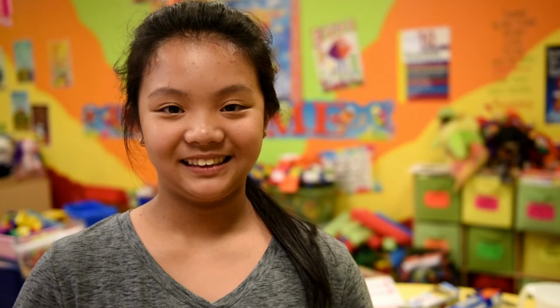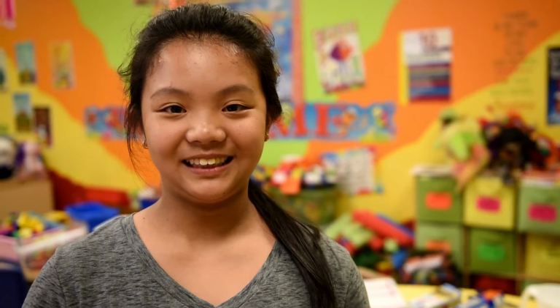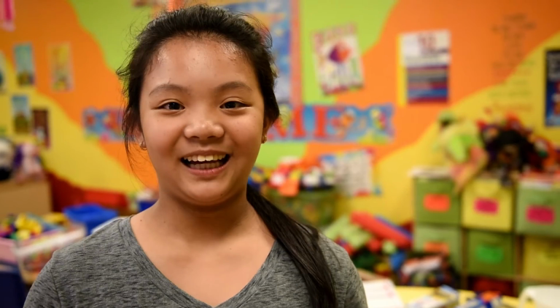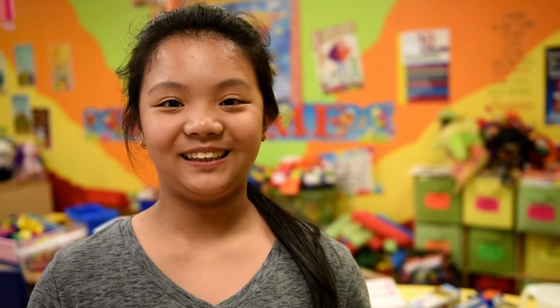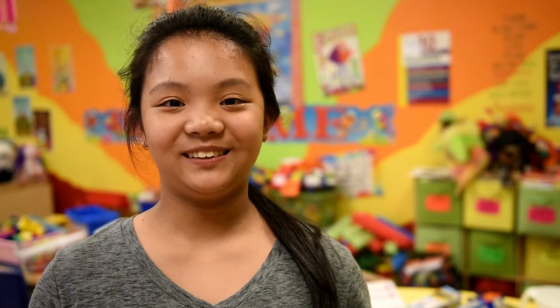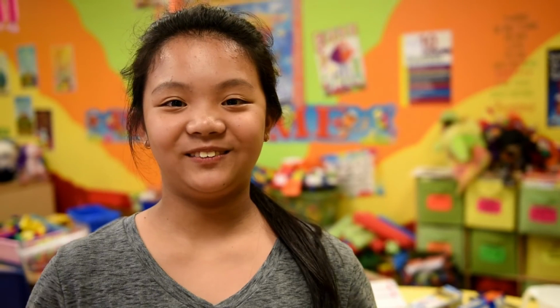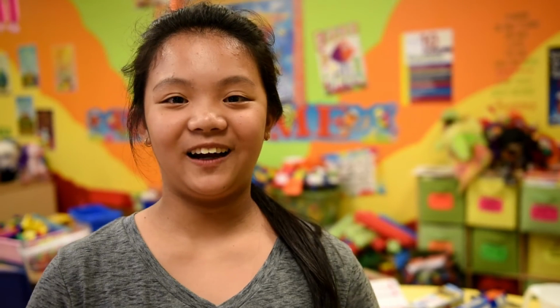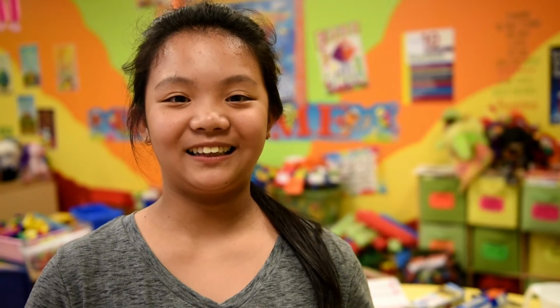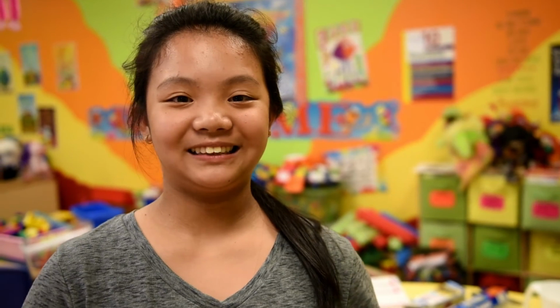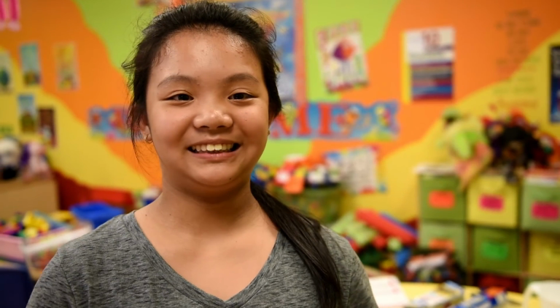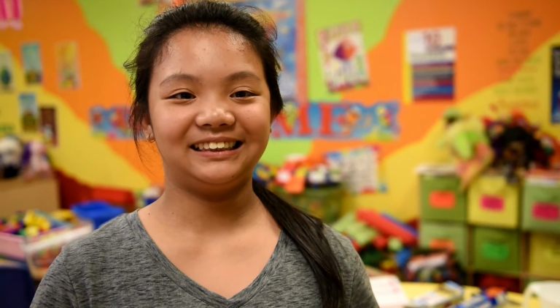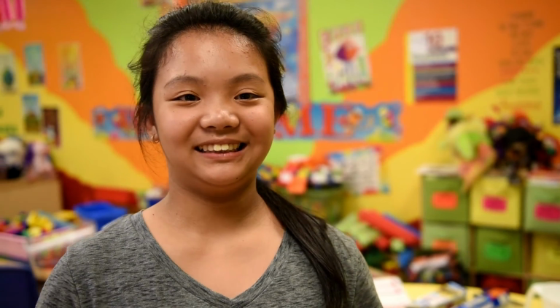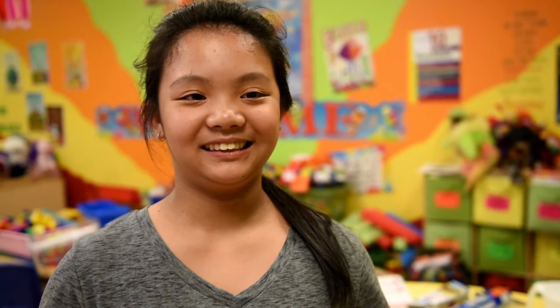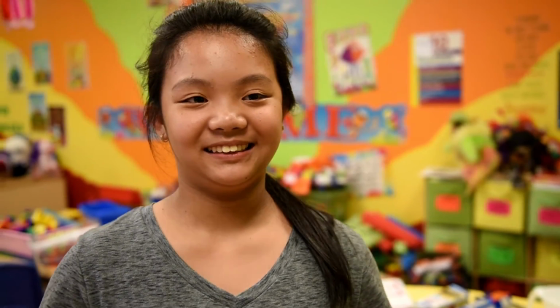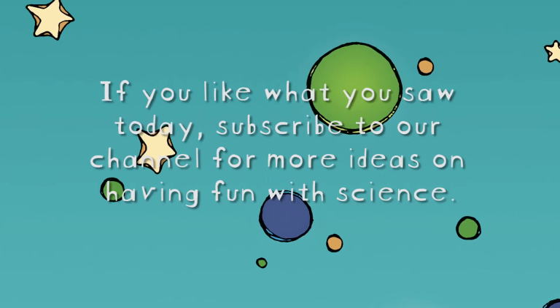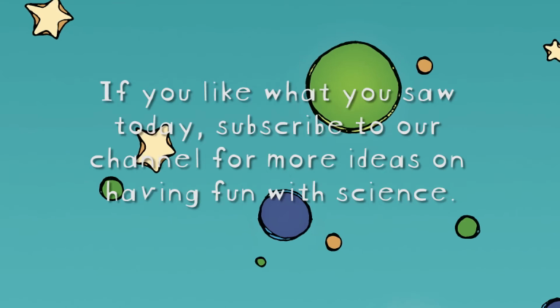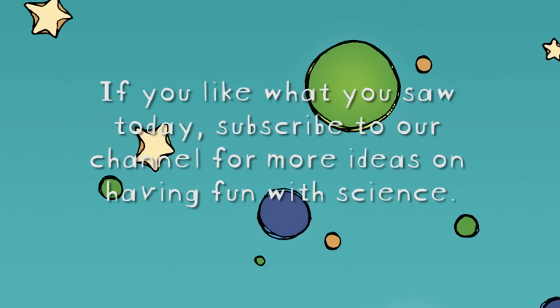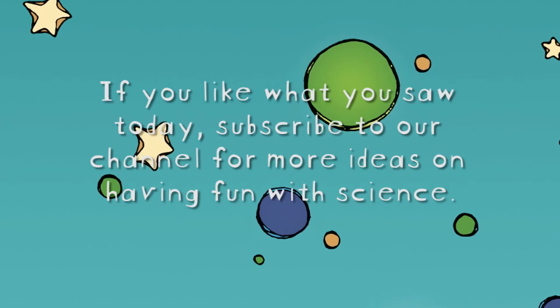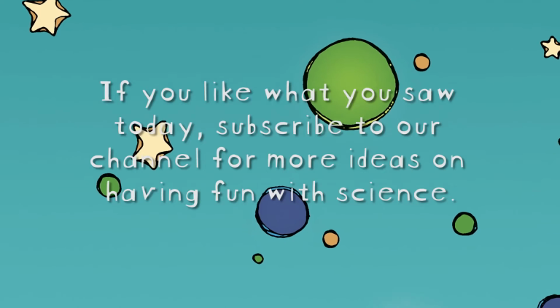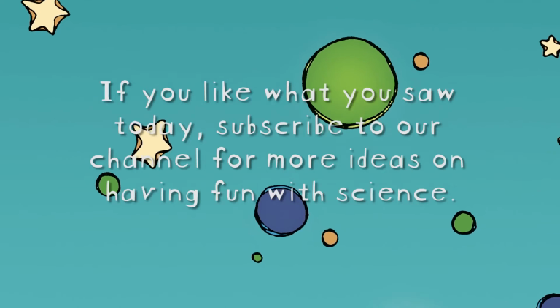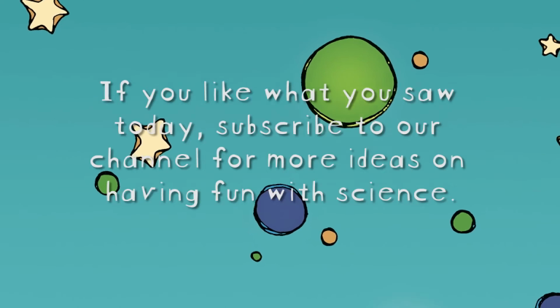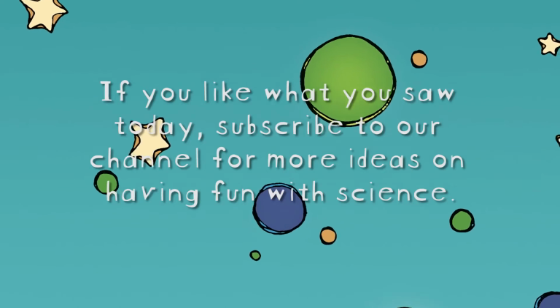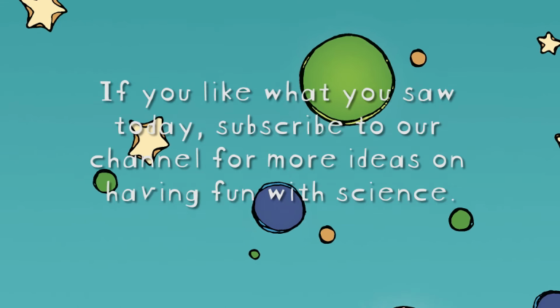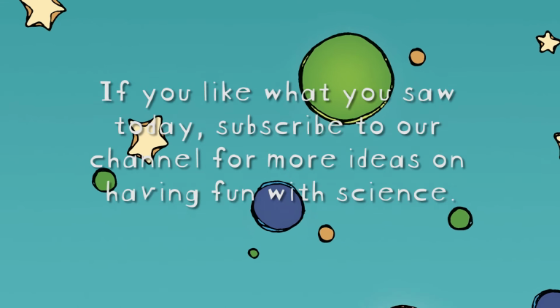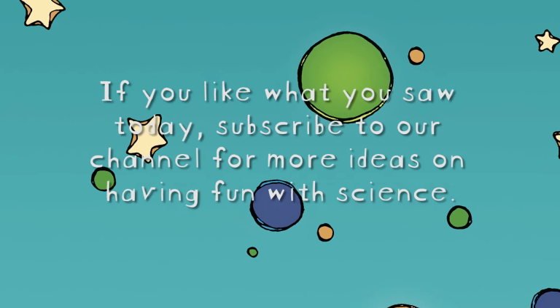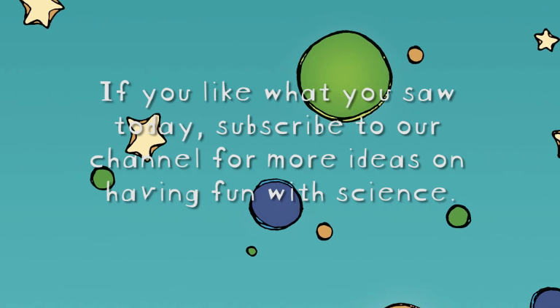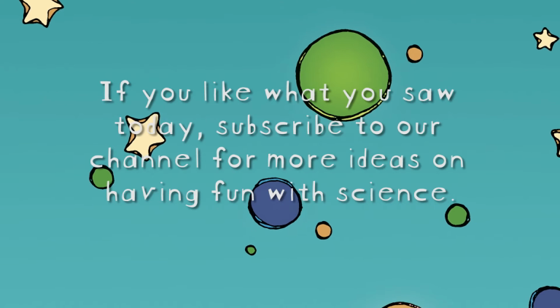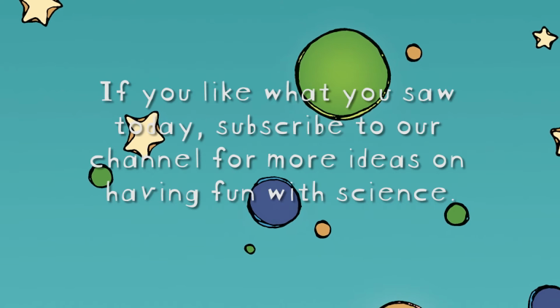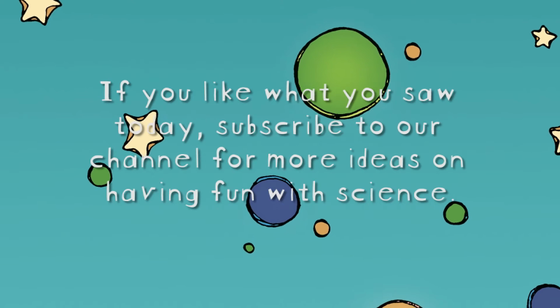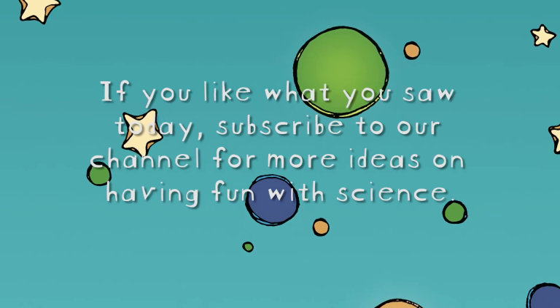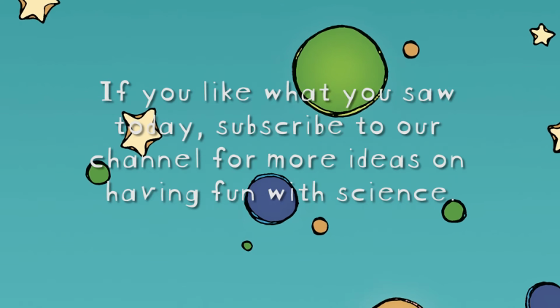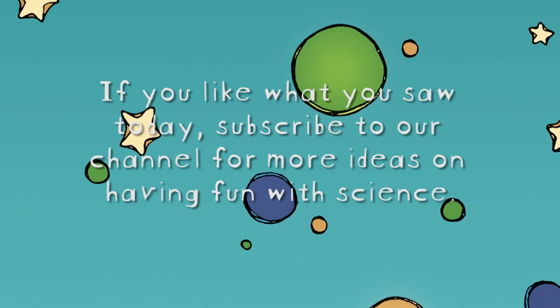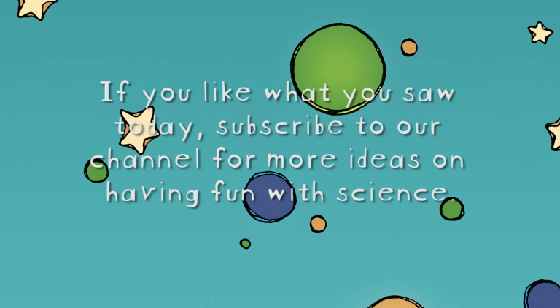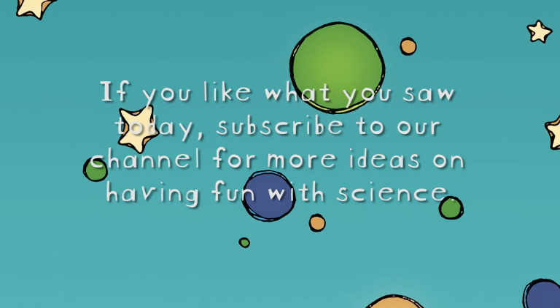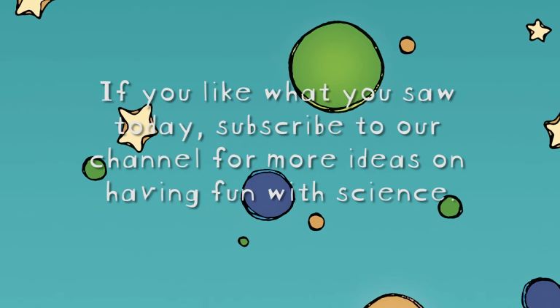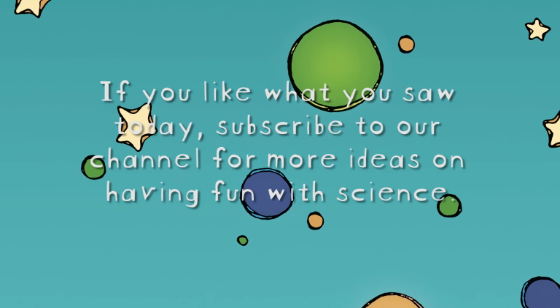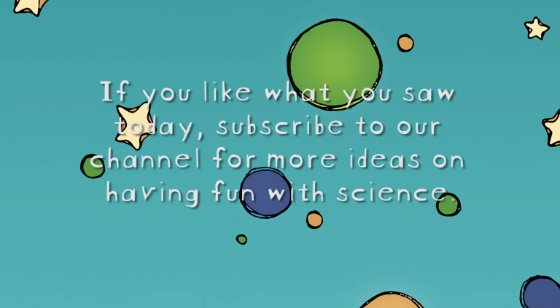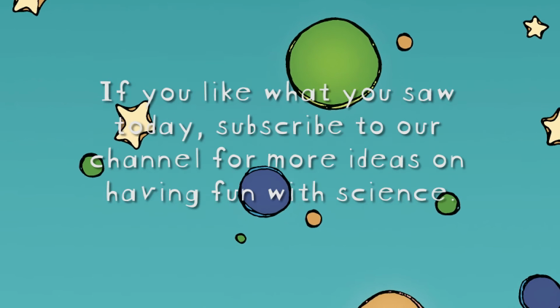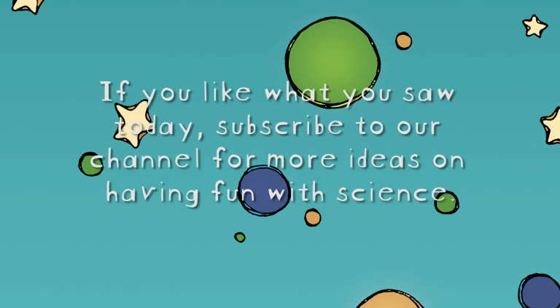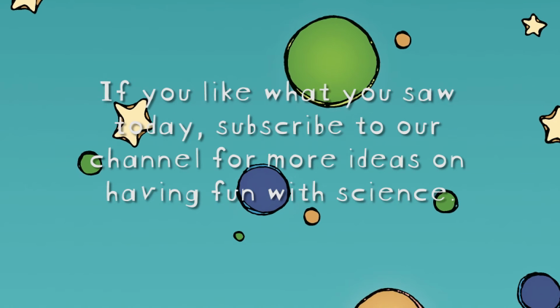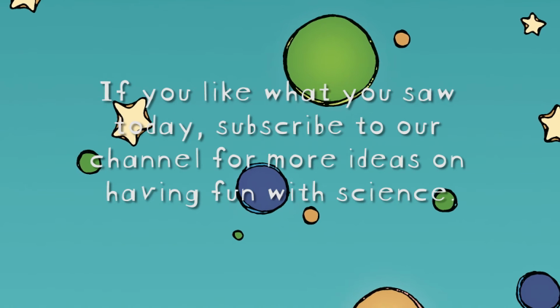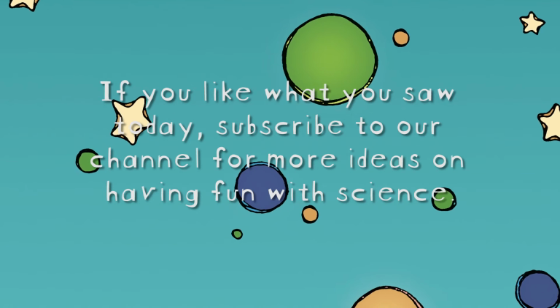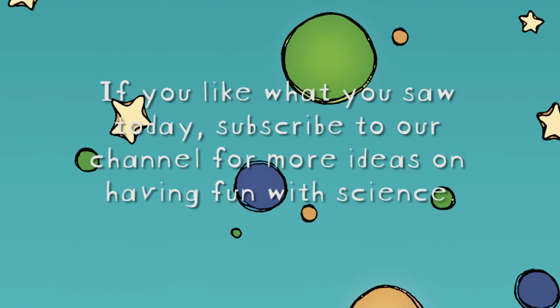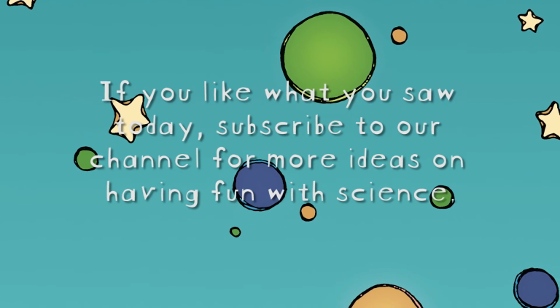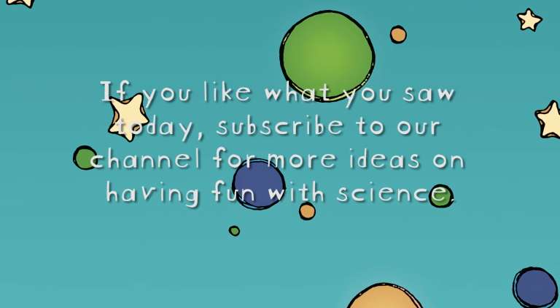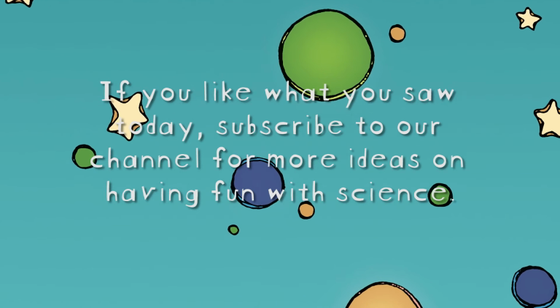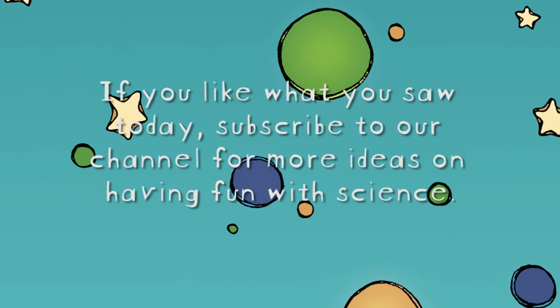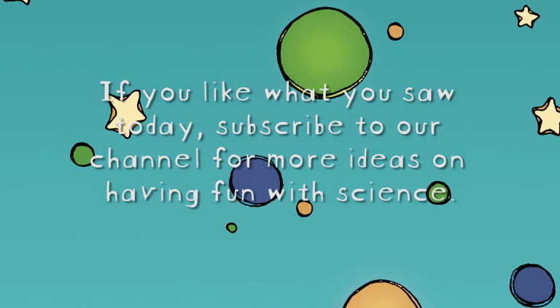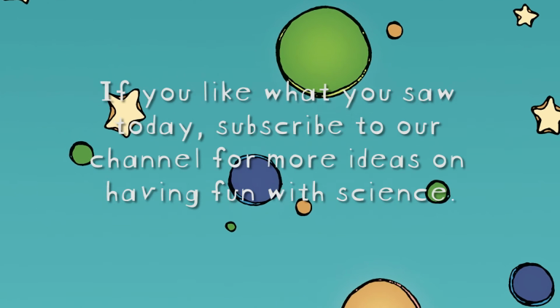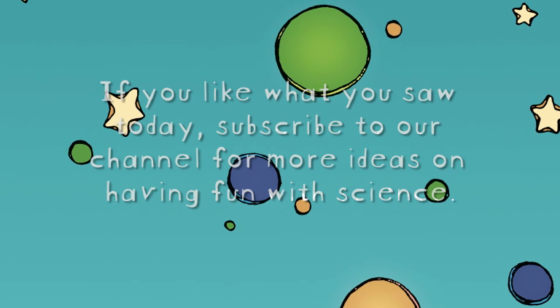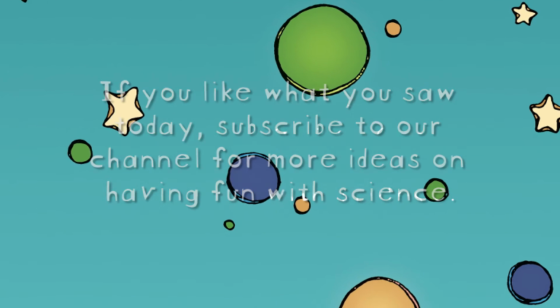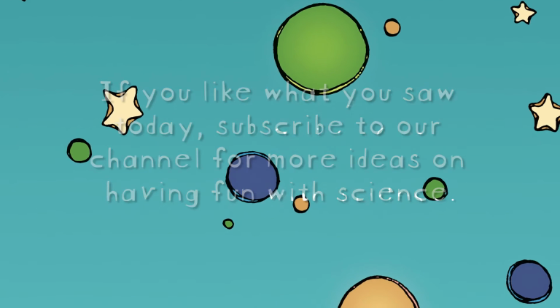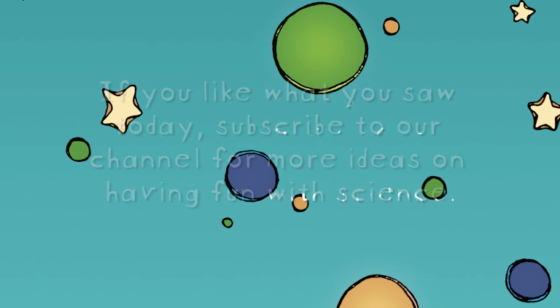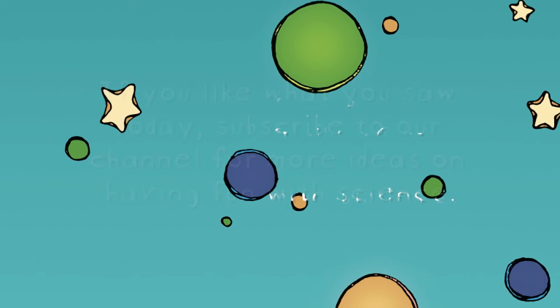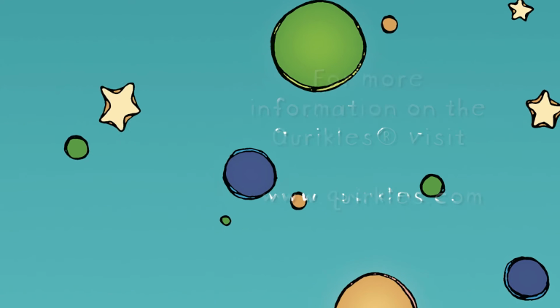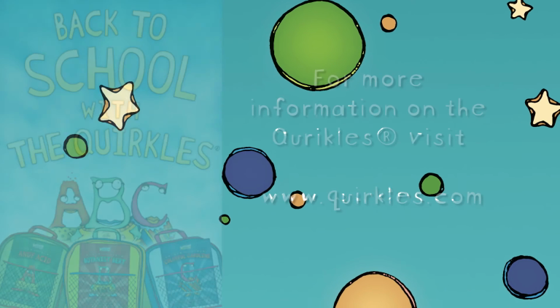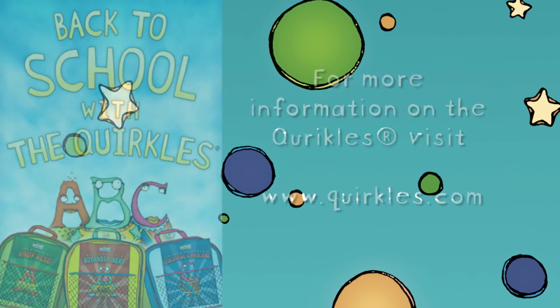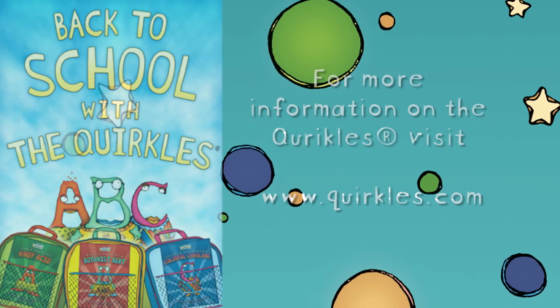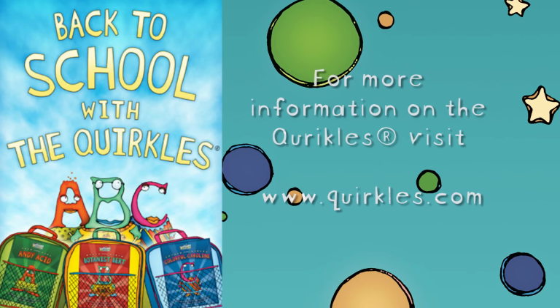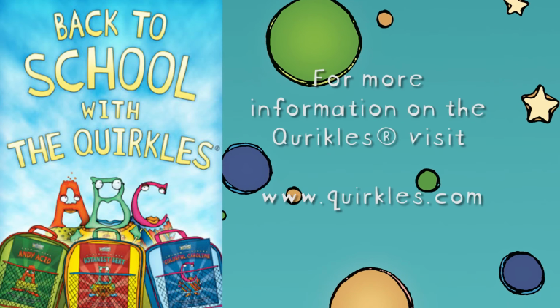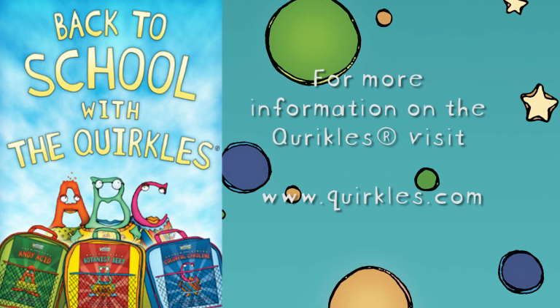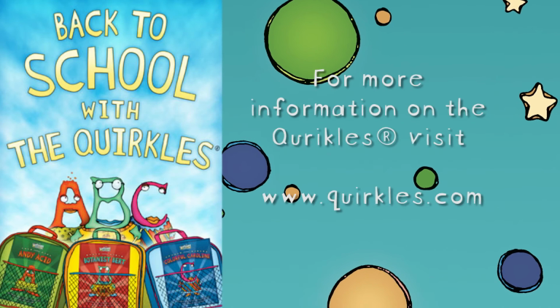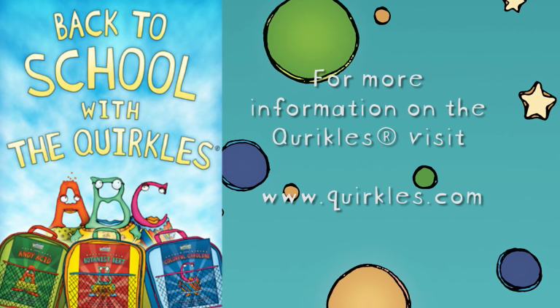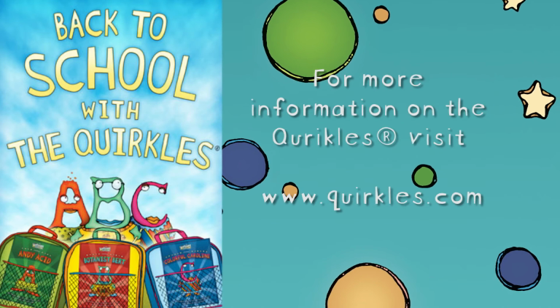Science rocks. For more Quirkle's experiments, check out Quirkle's.com or our YouTube channel.